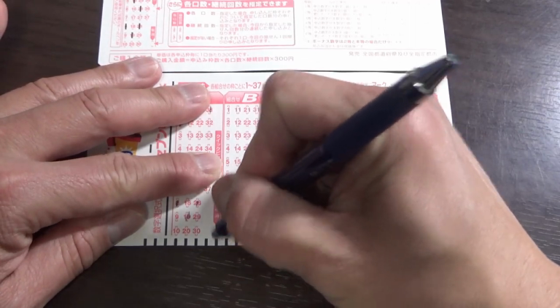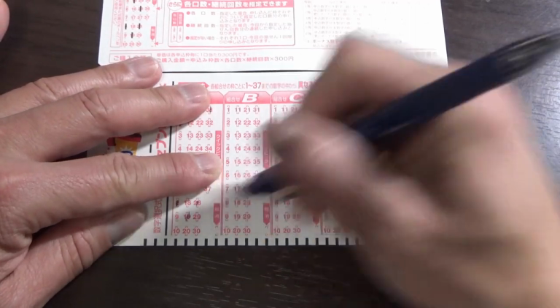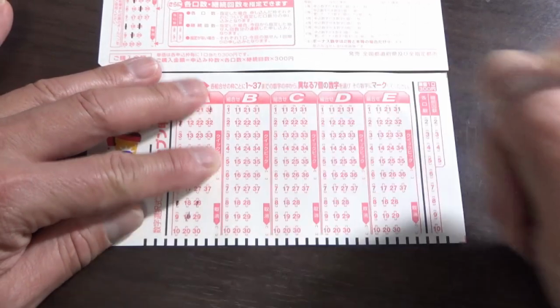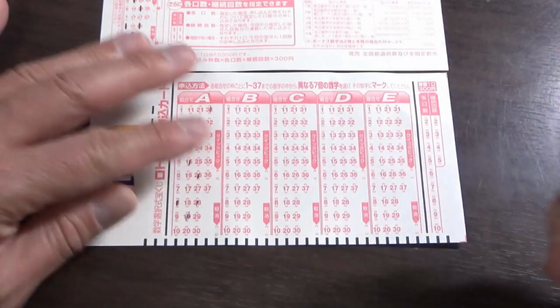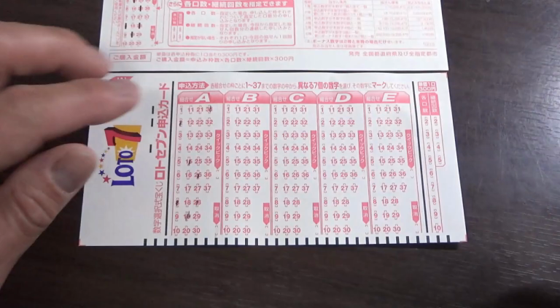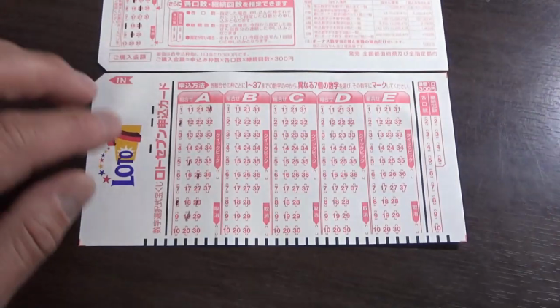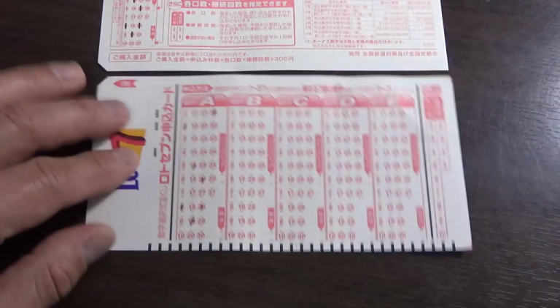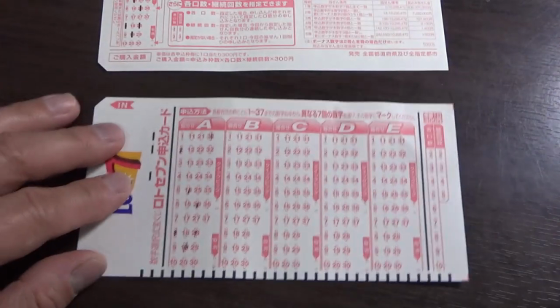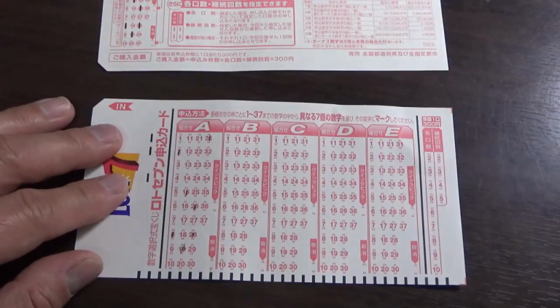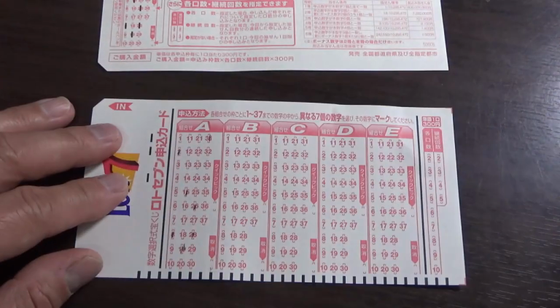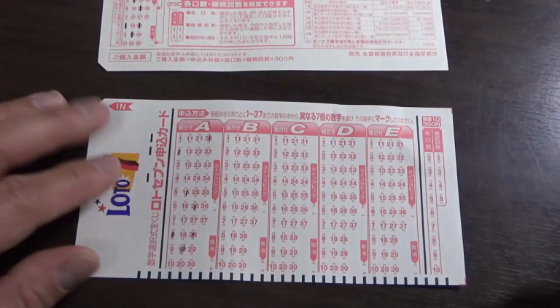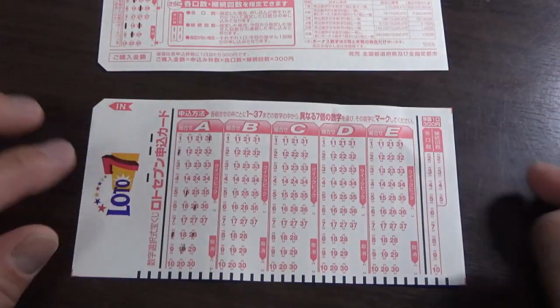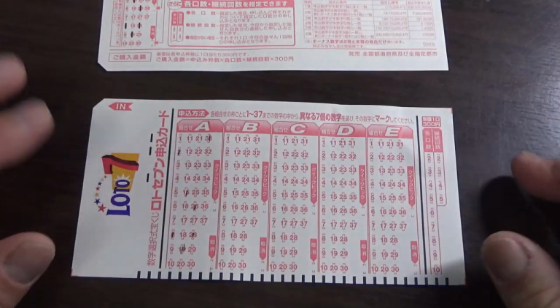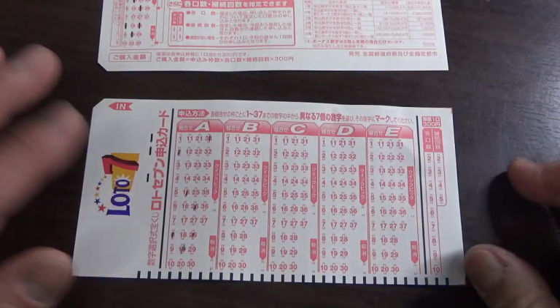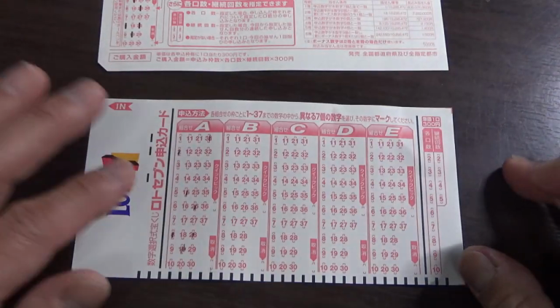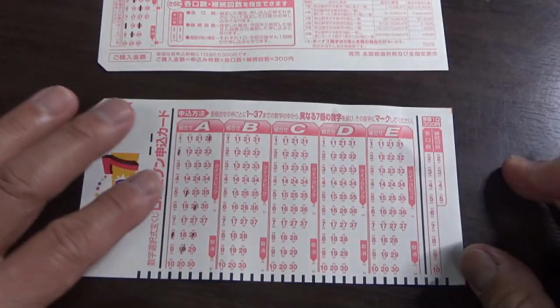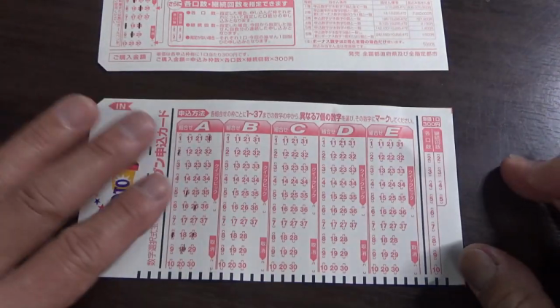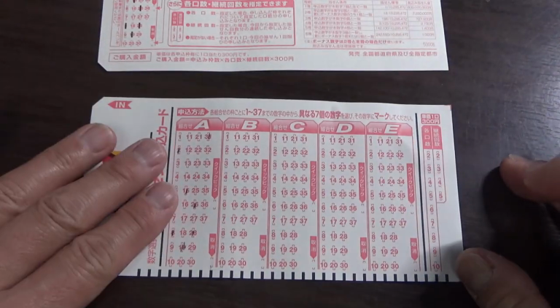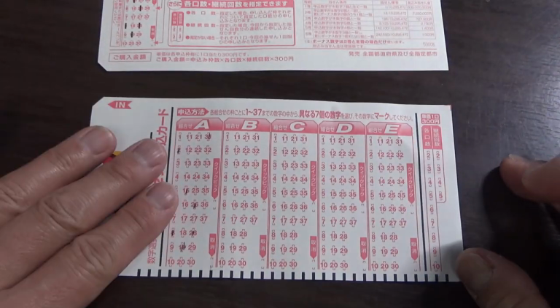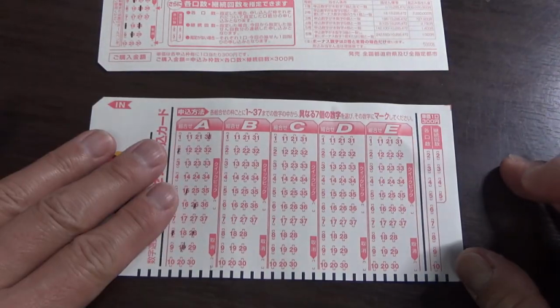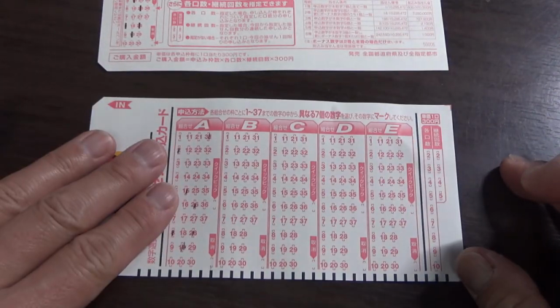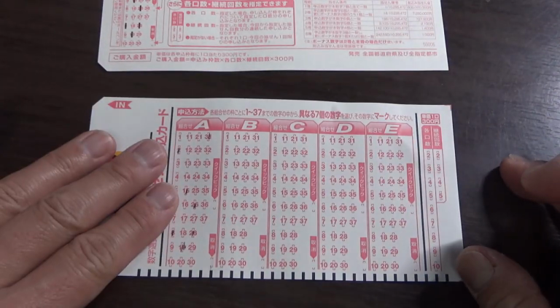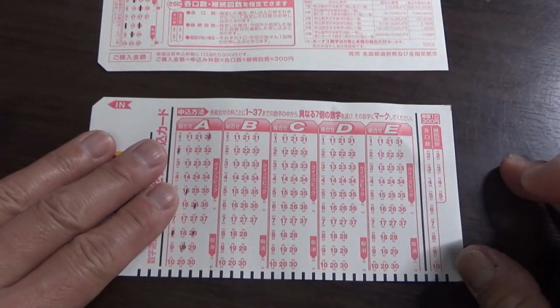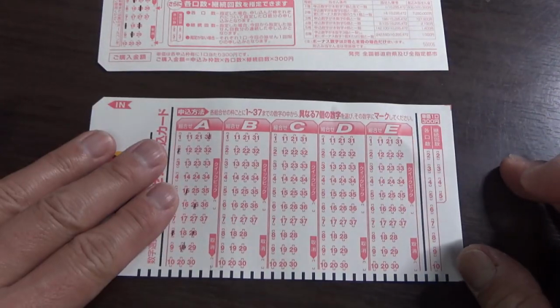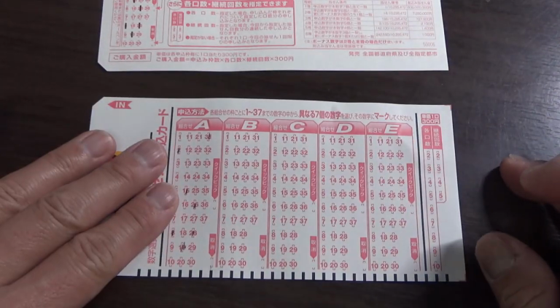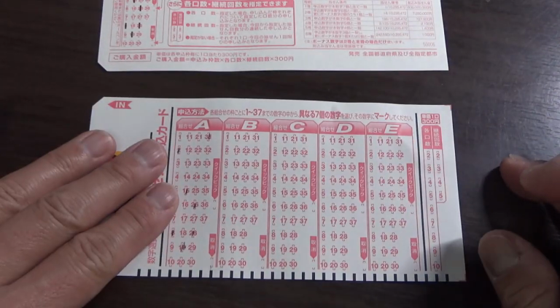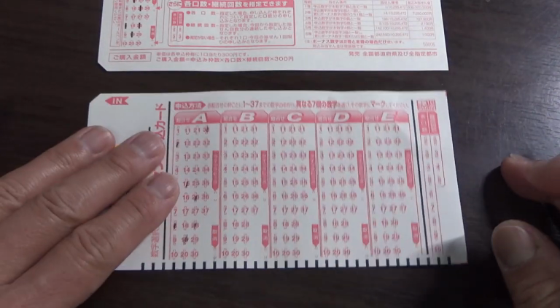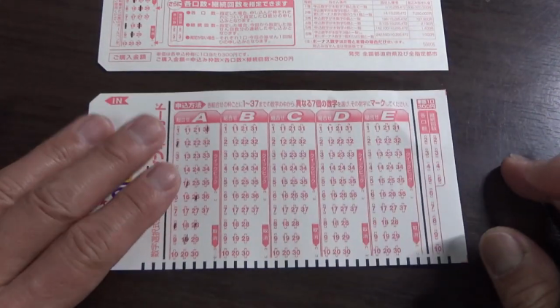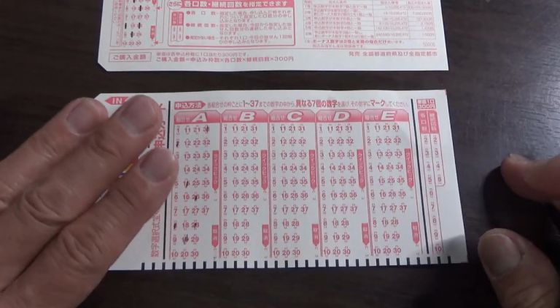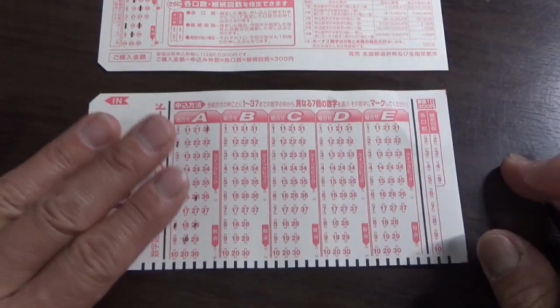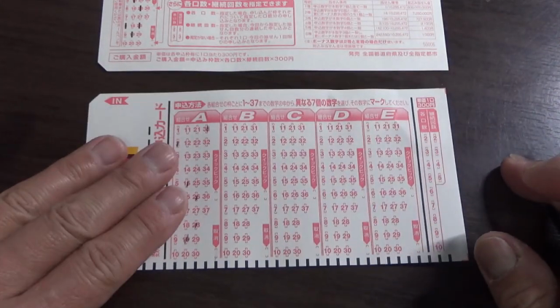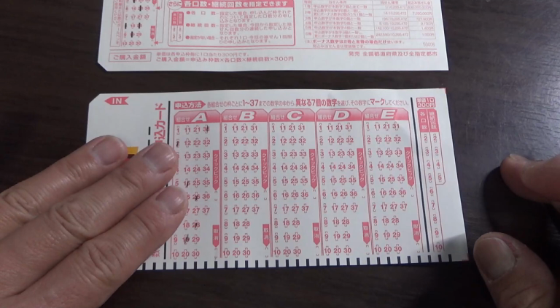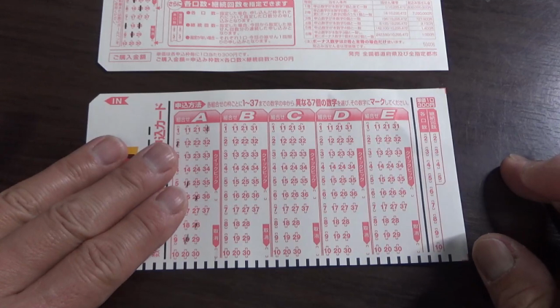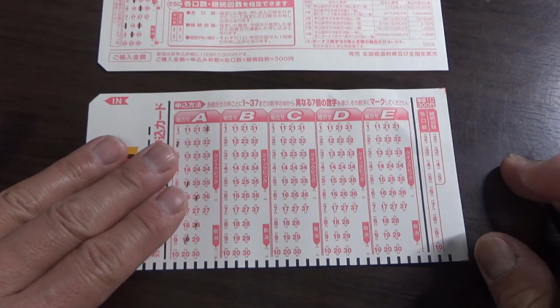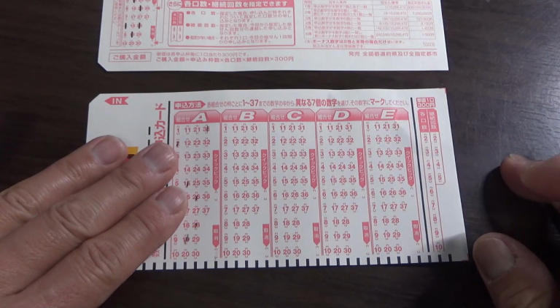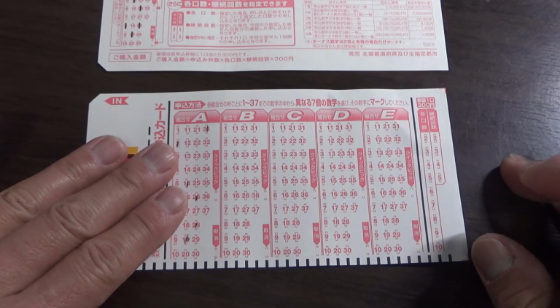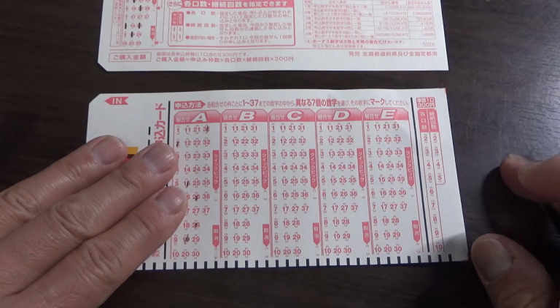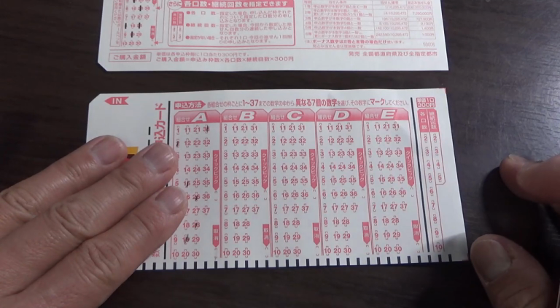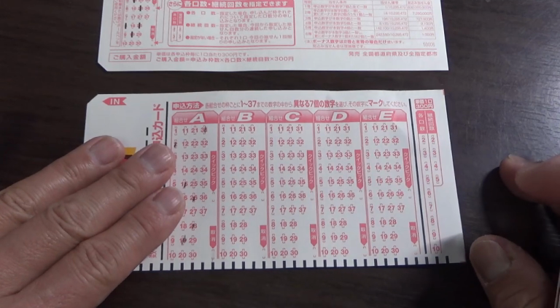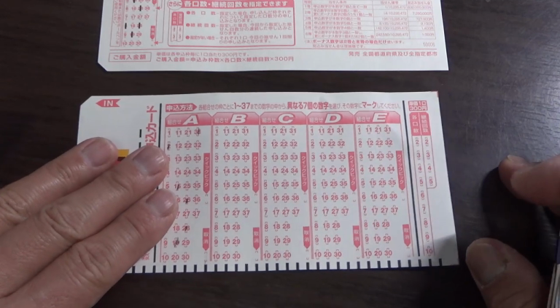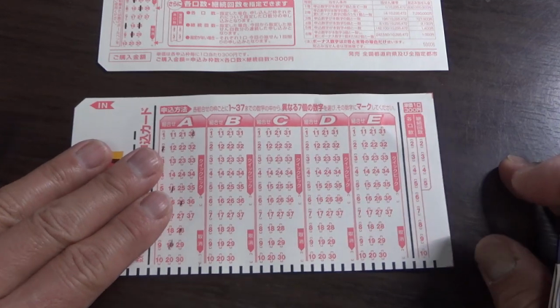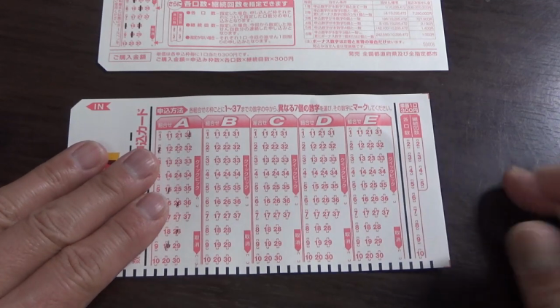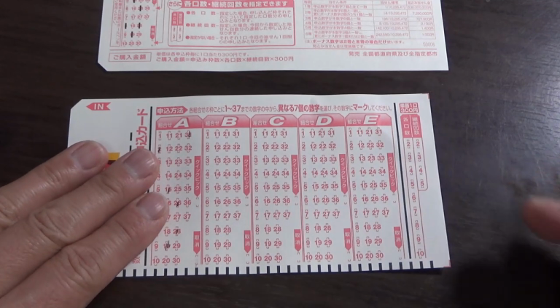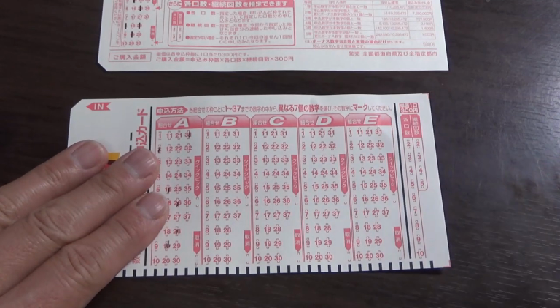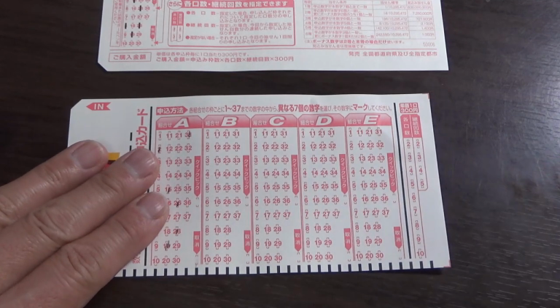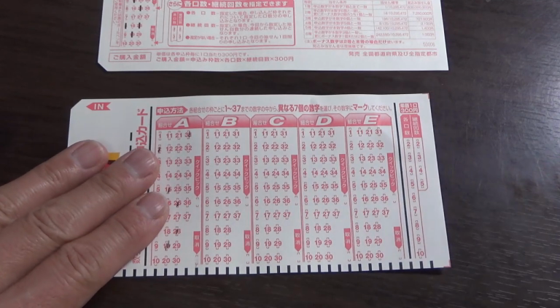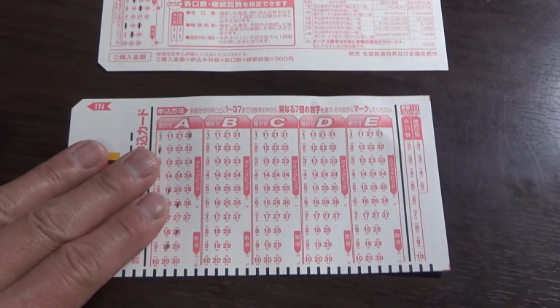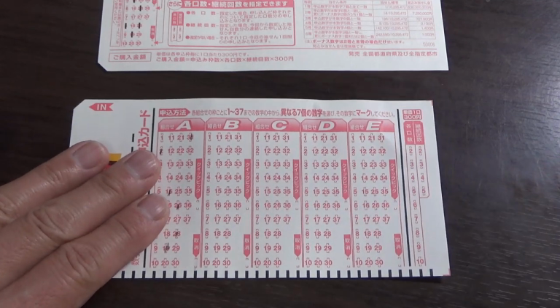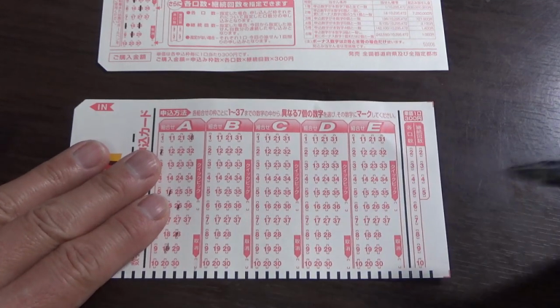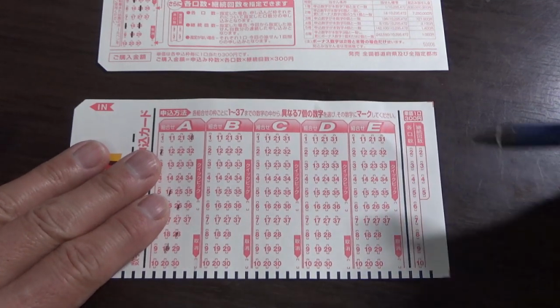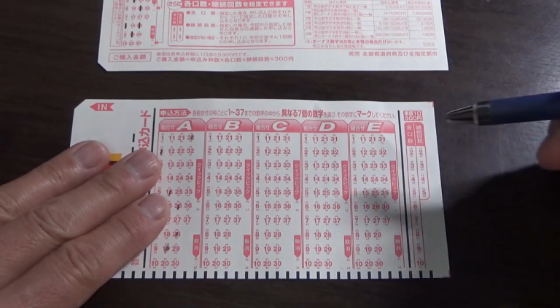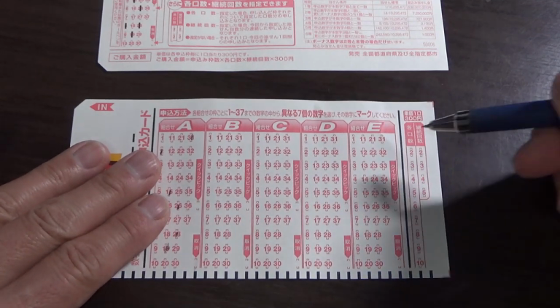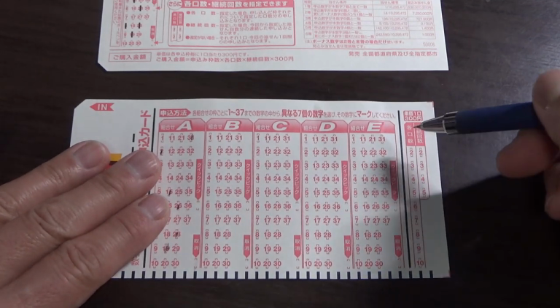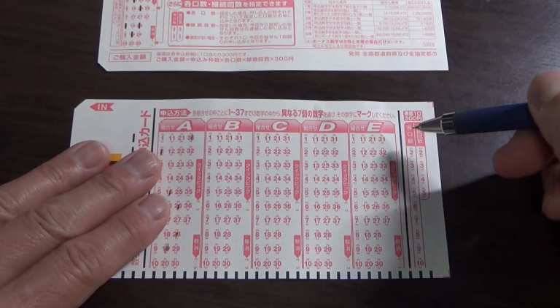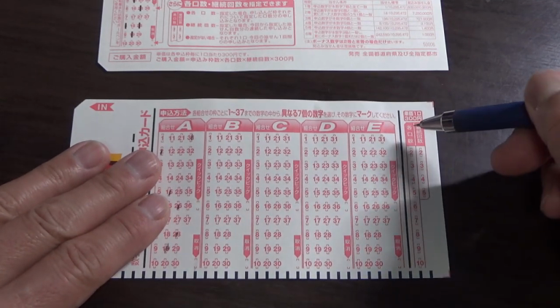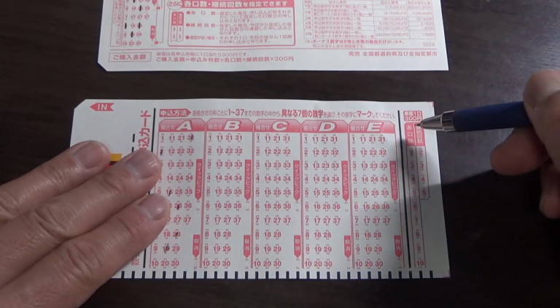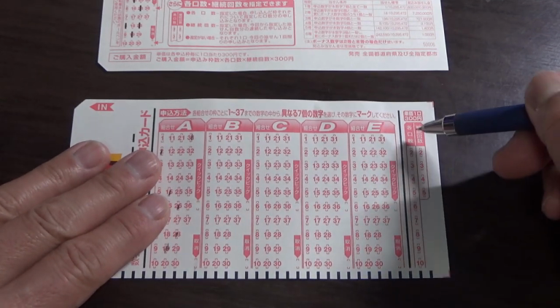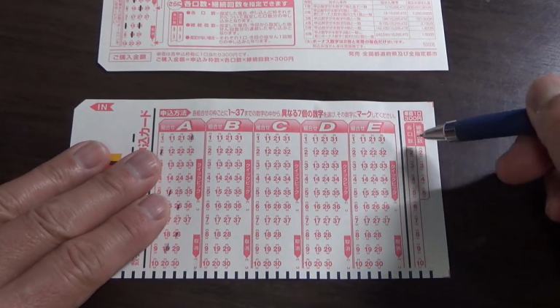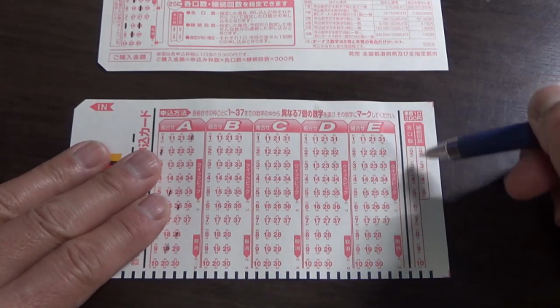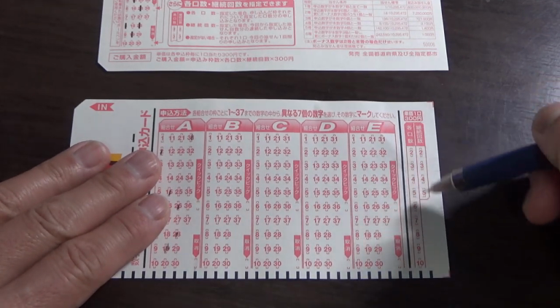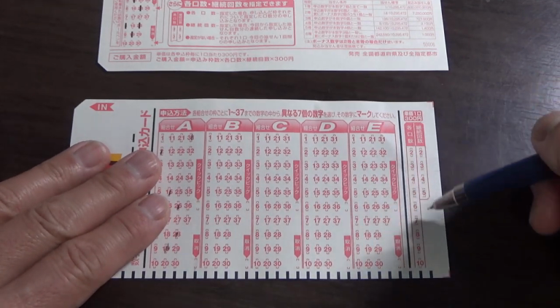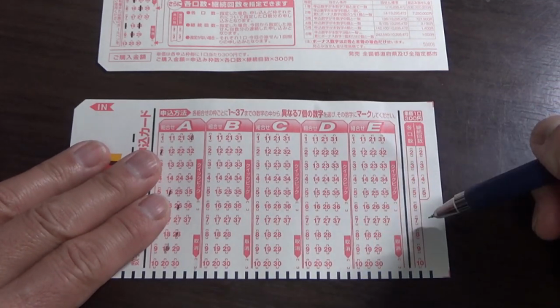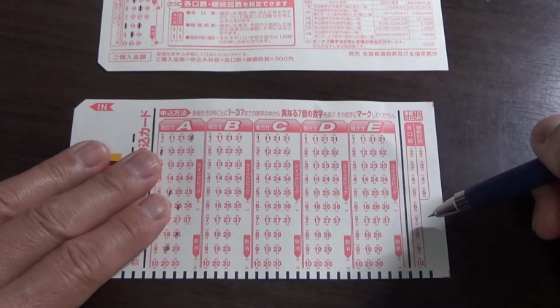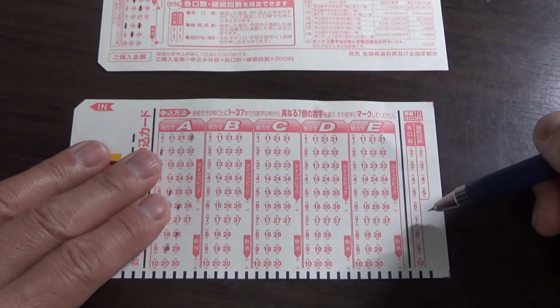Okay, so this is for one play — that is 300 yen. You don't need to mark anything here for a single play.